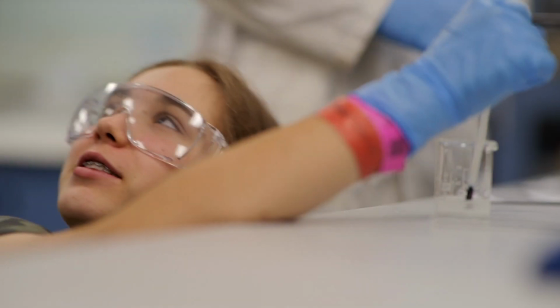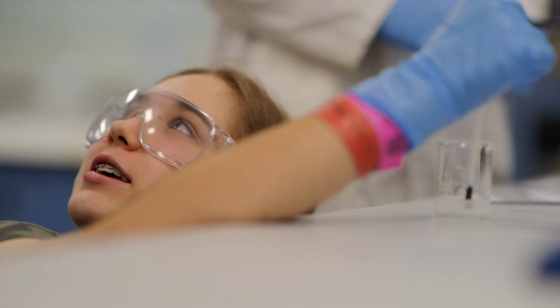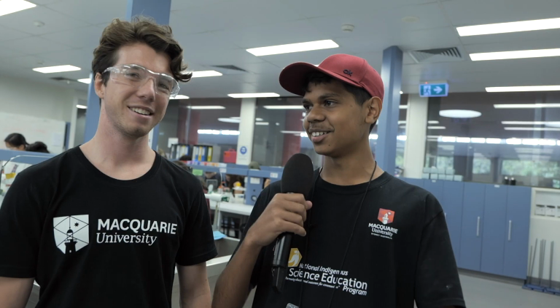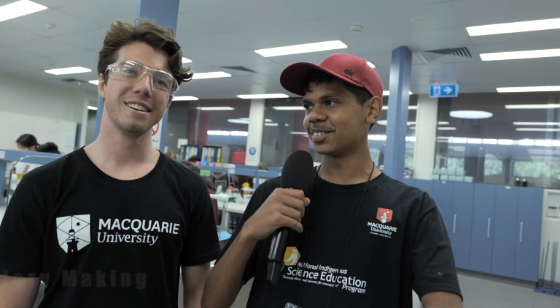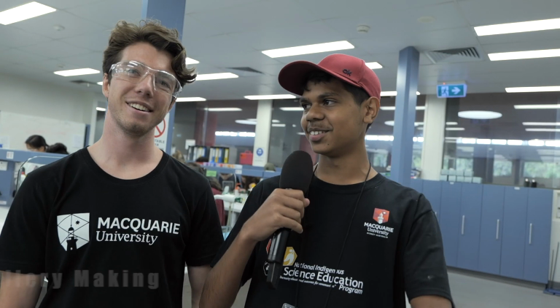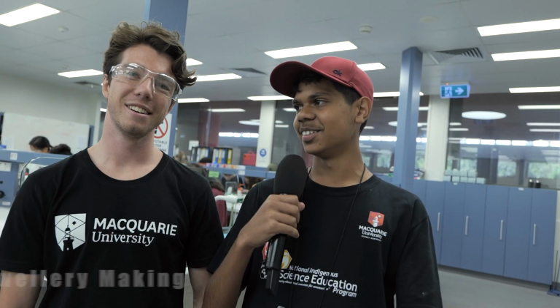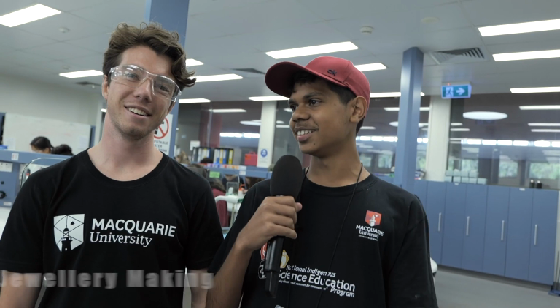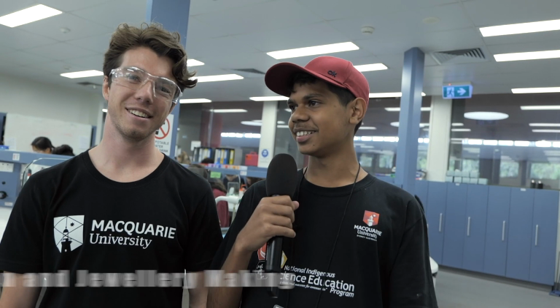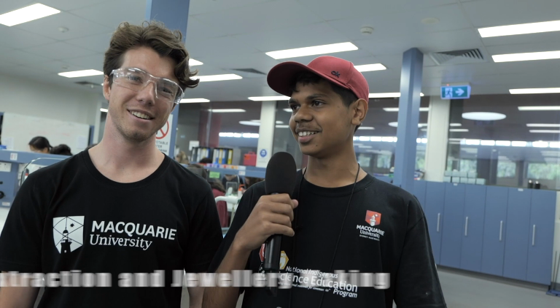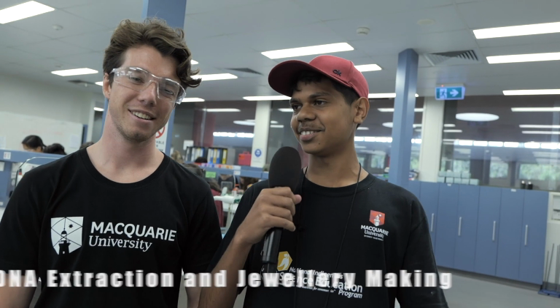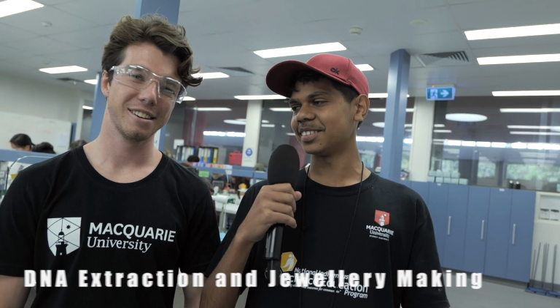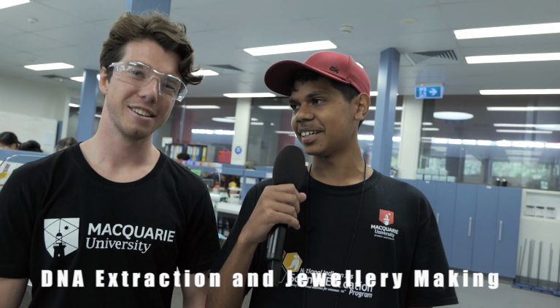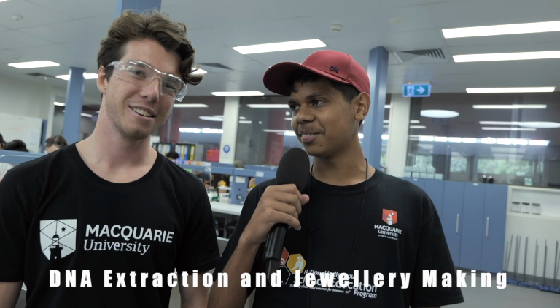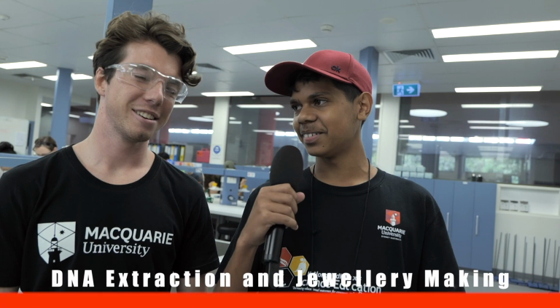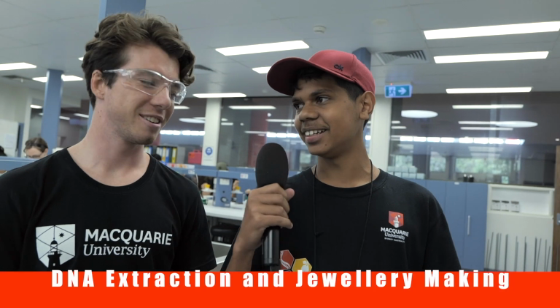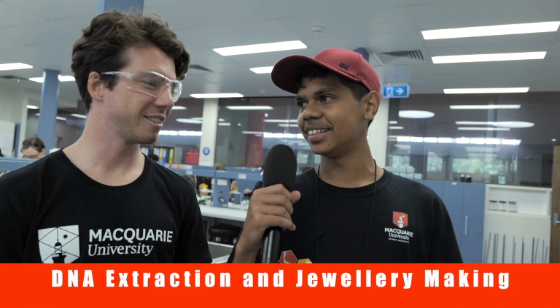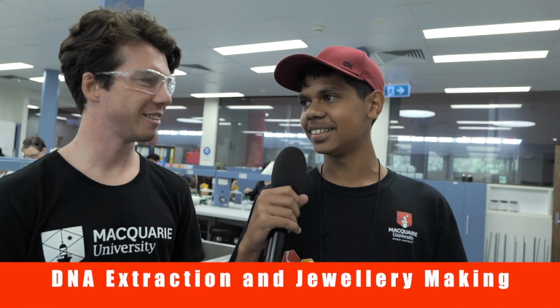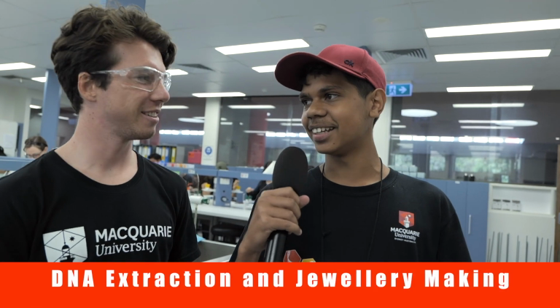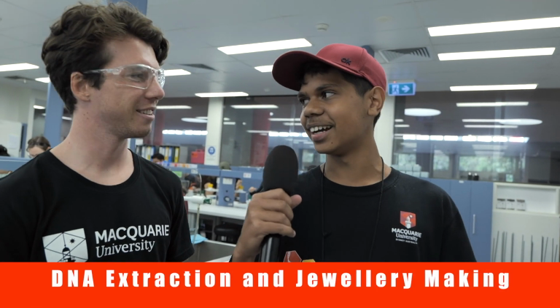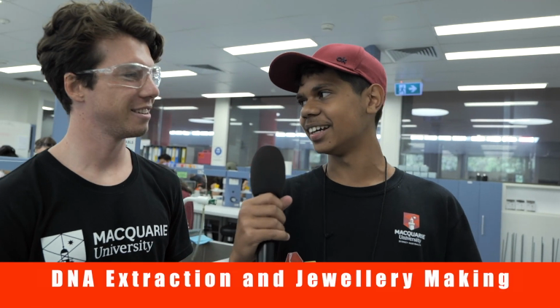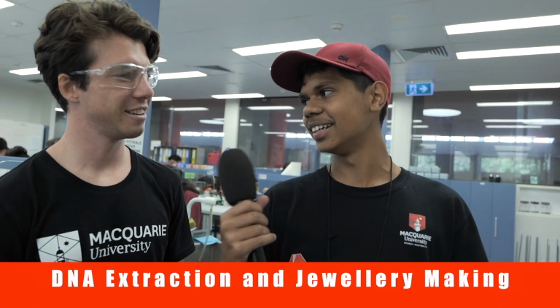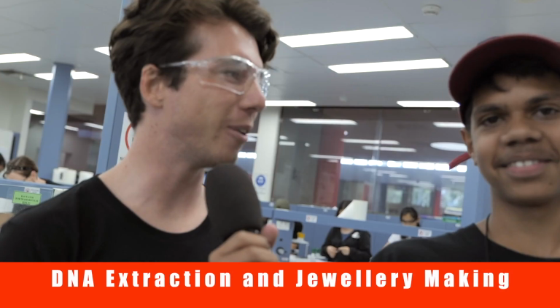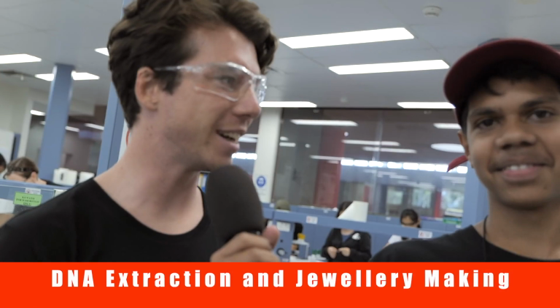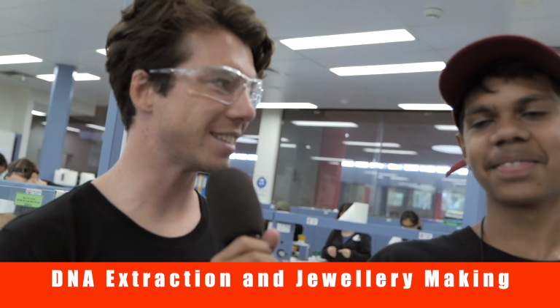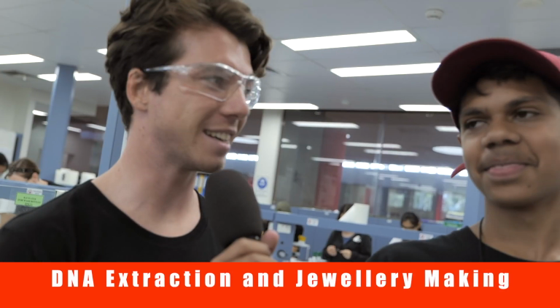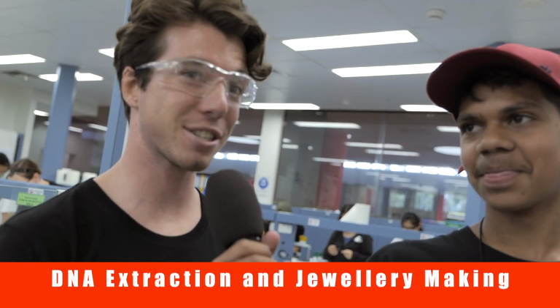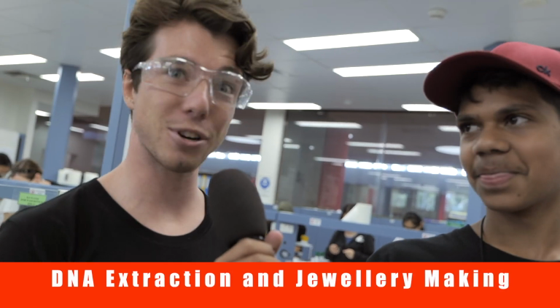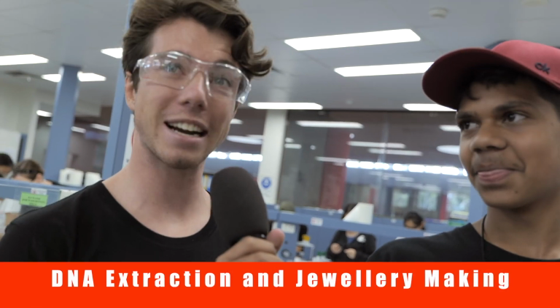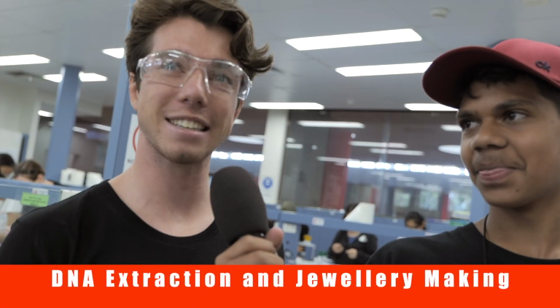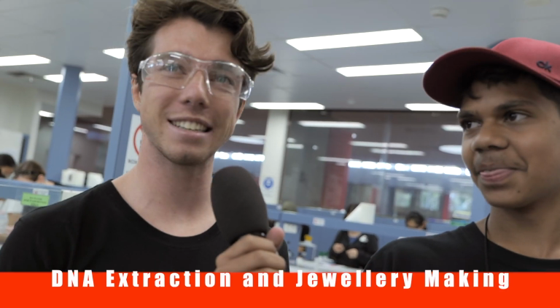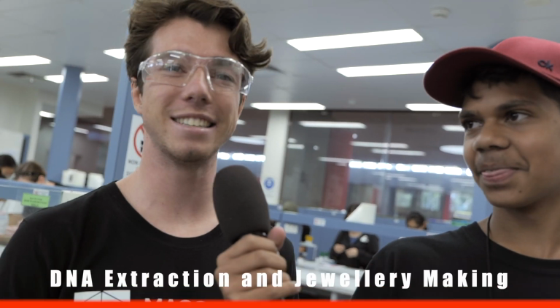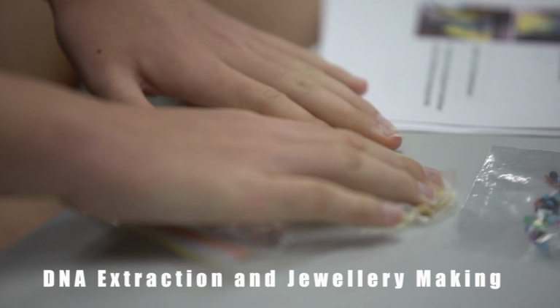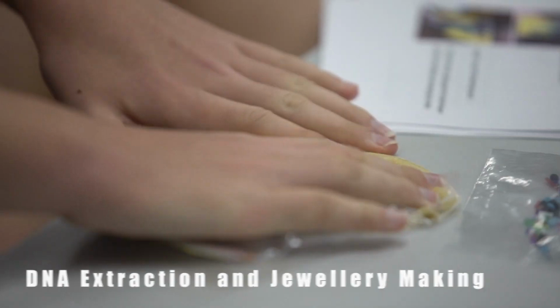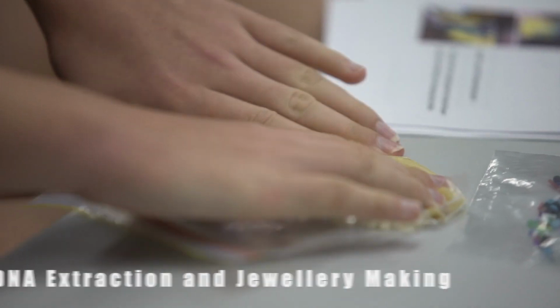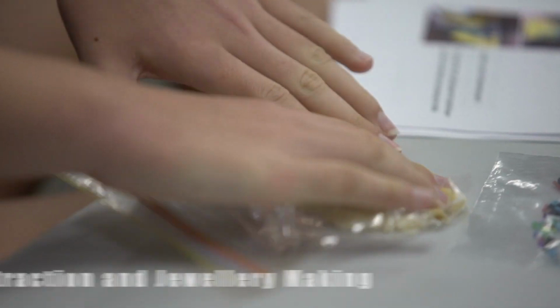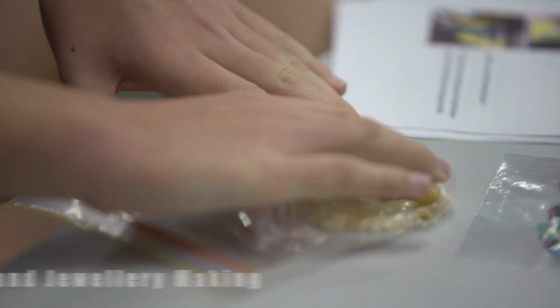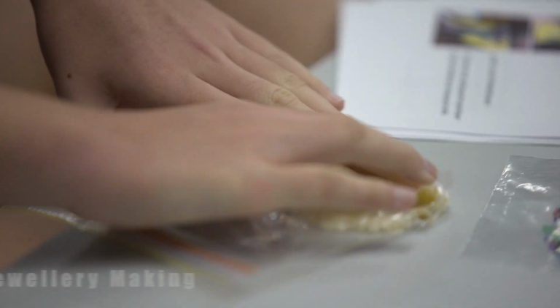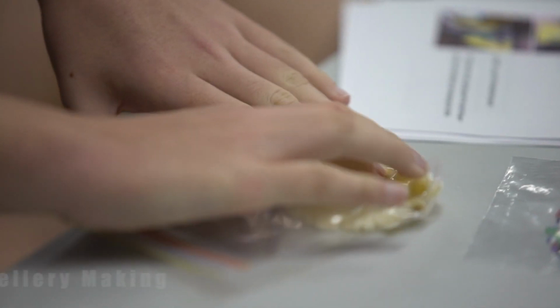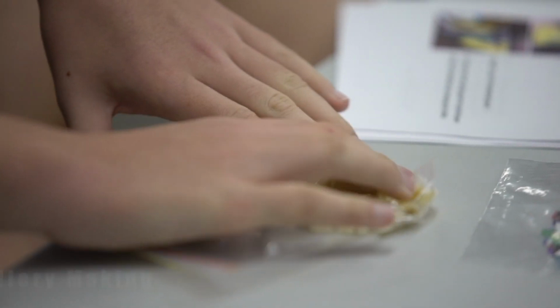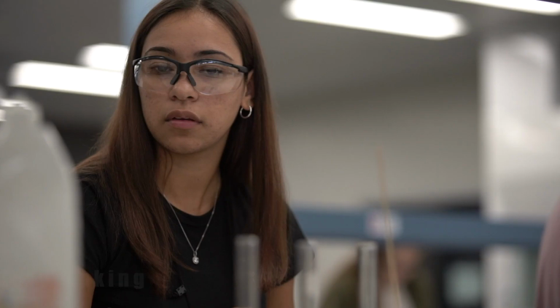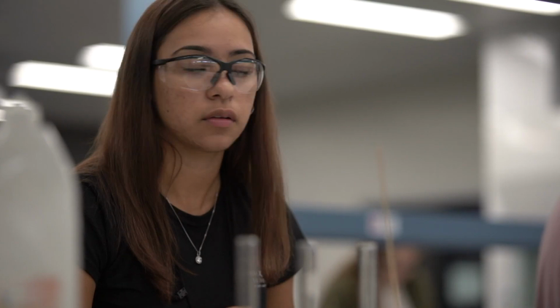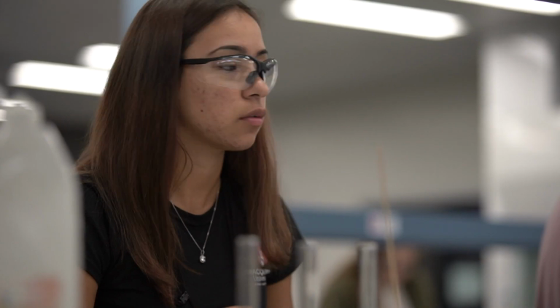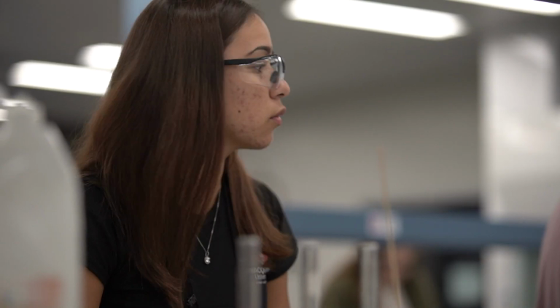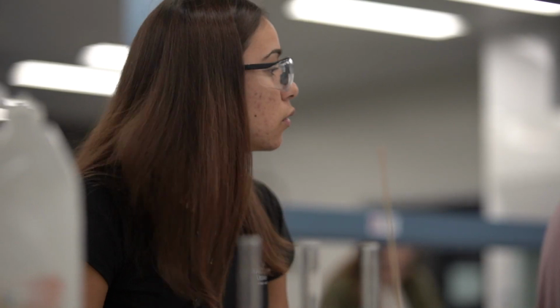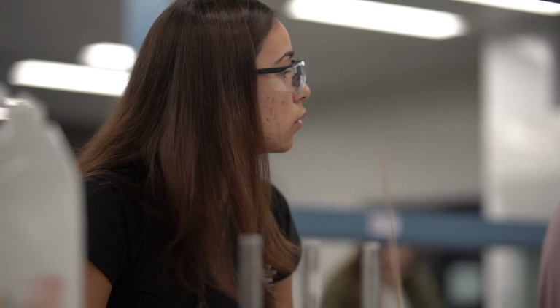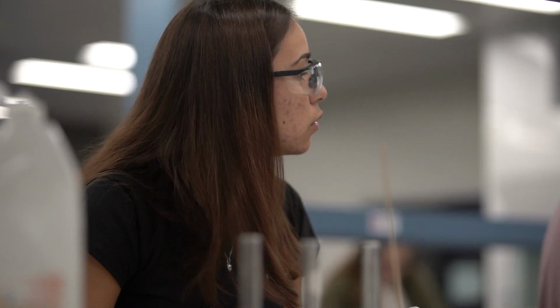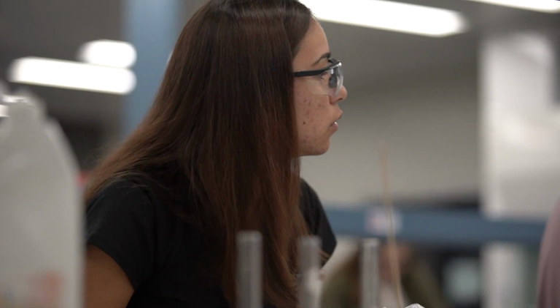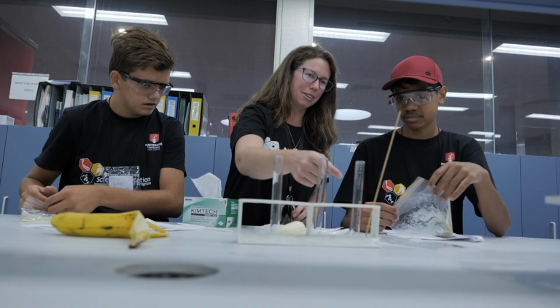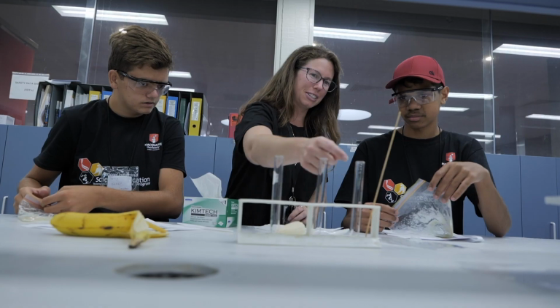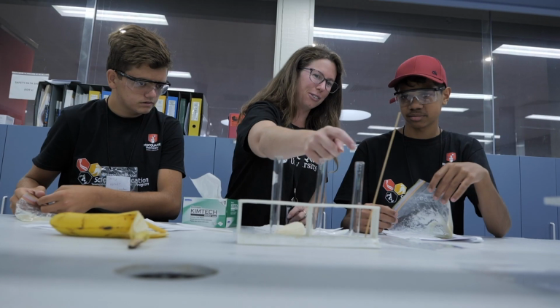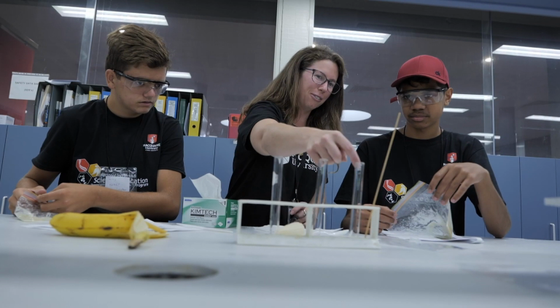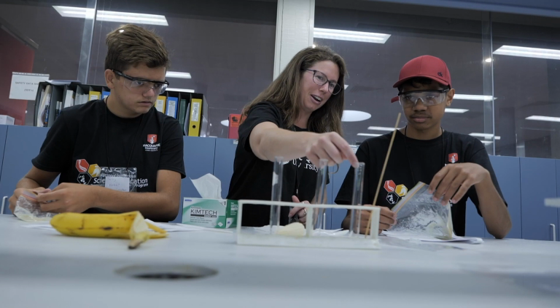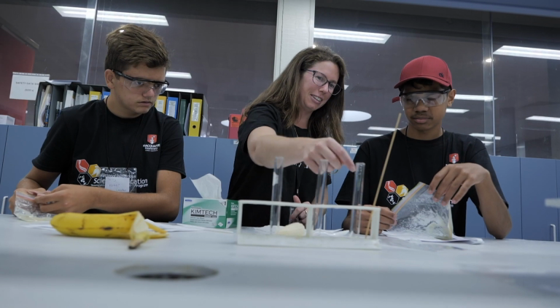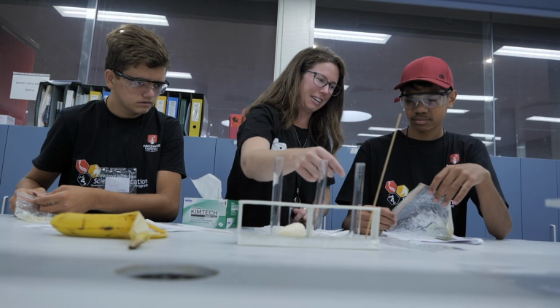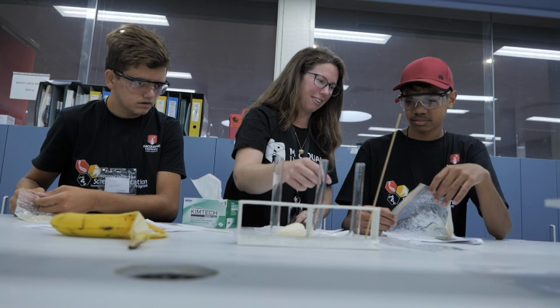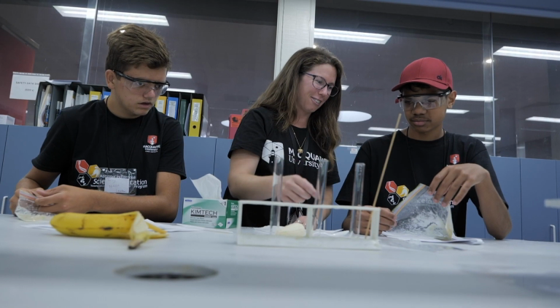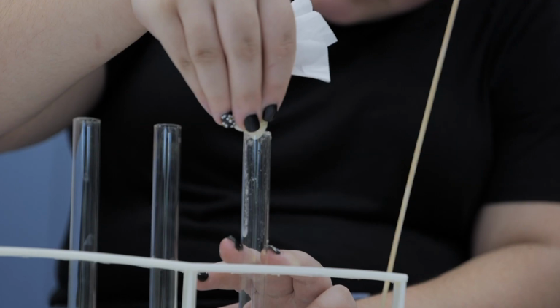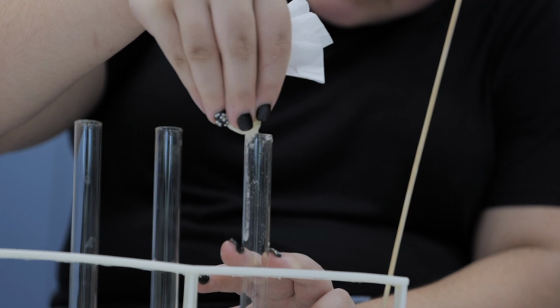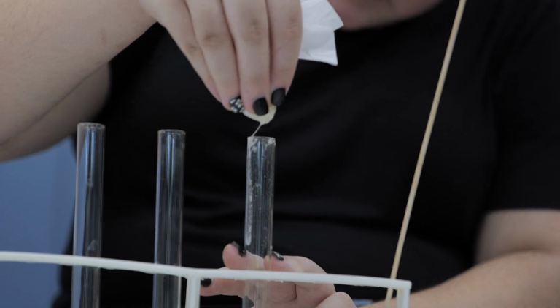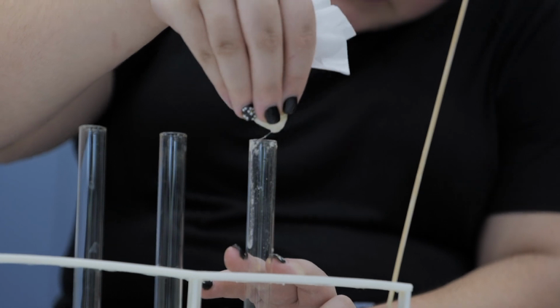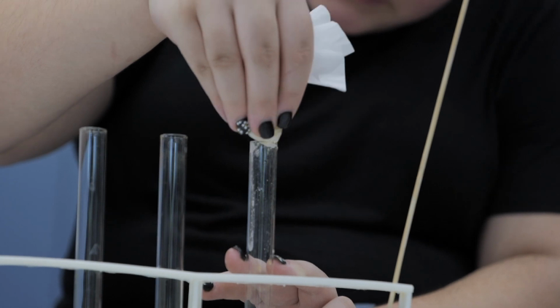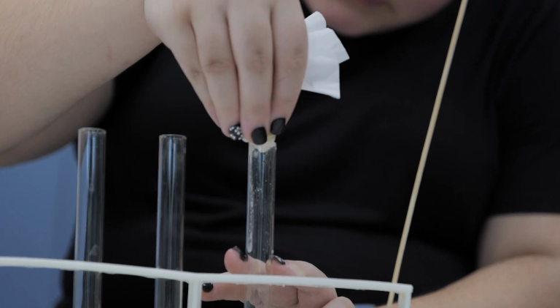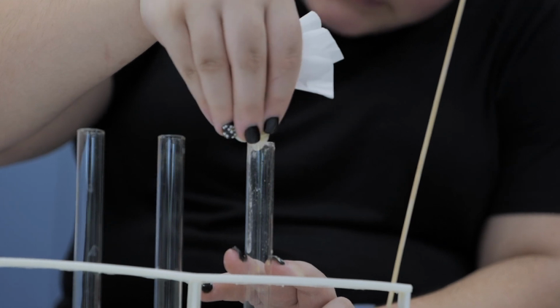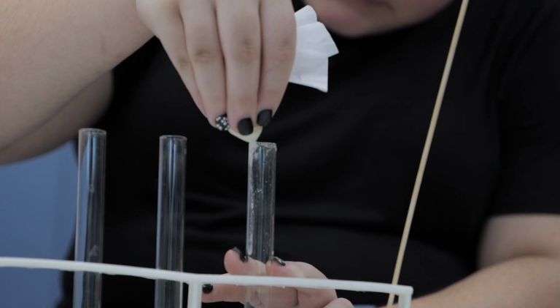Uncle Luke, tell us what's happening here today. We're extracting the DNA out of bananas, and we're also making some DNA jewellery.